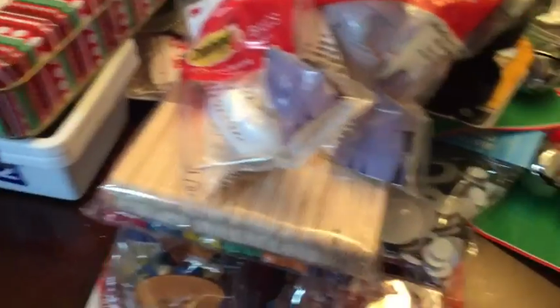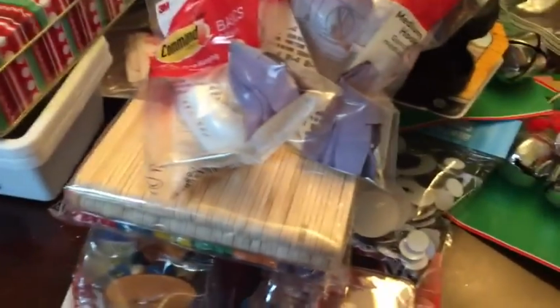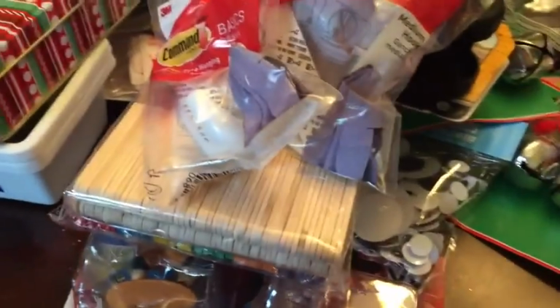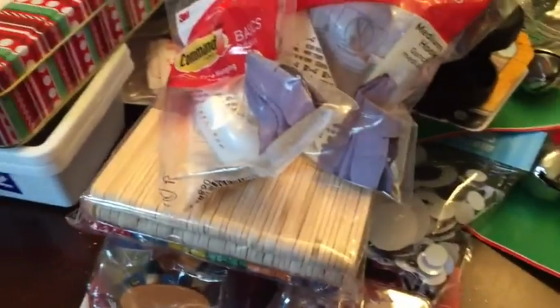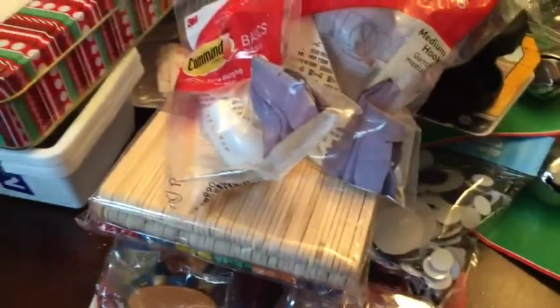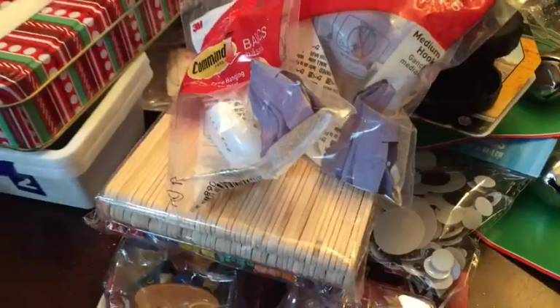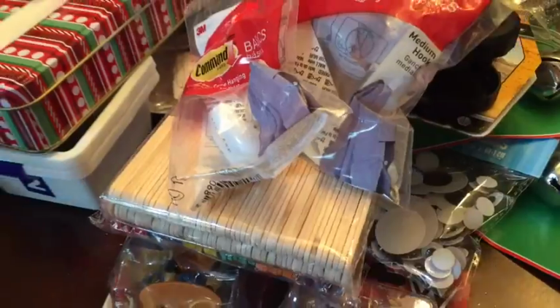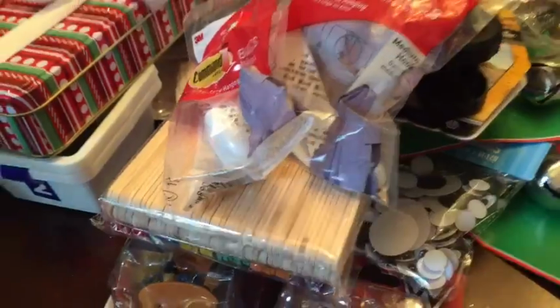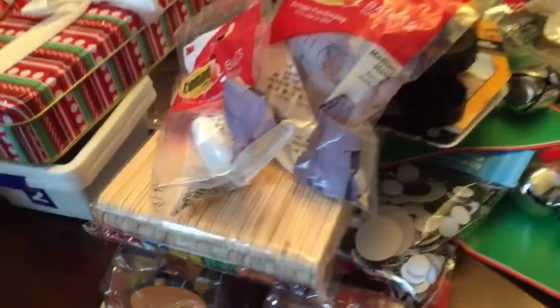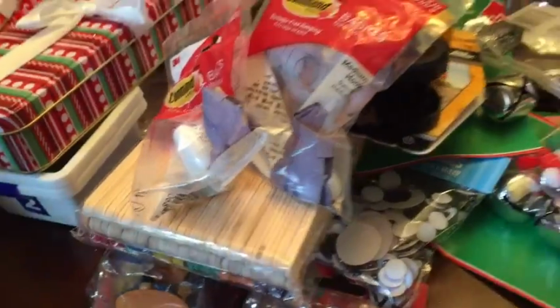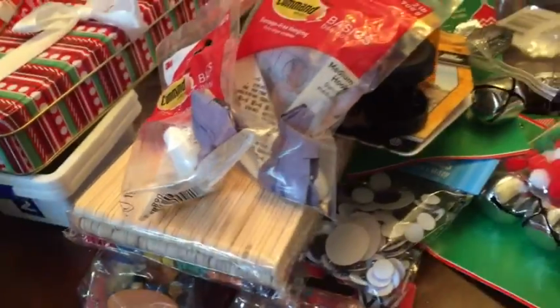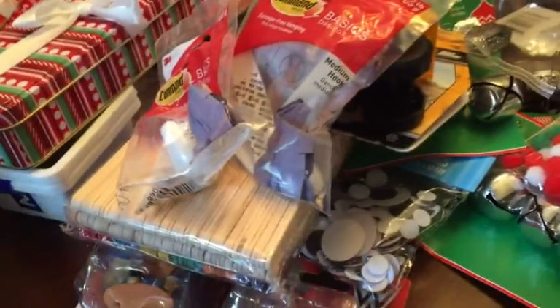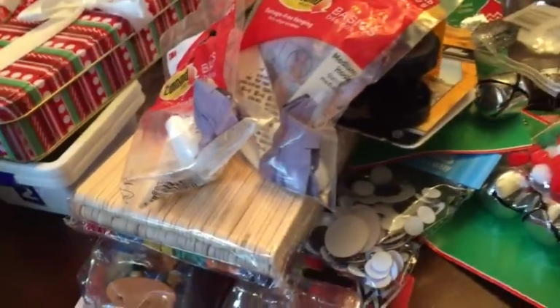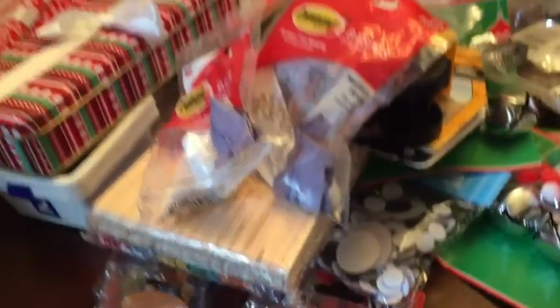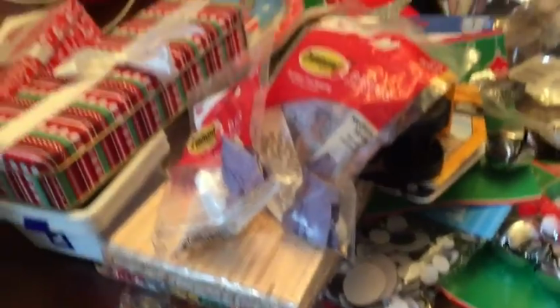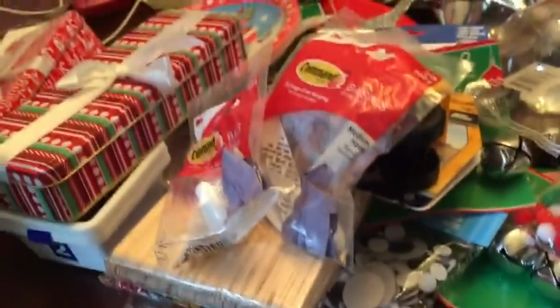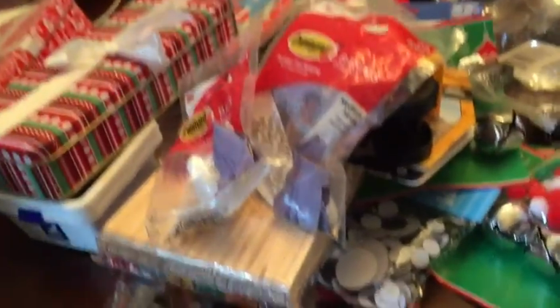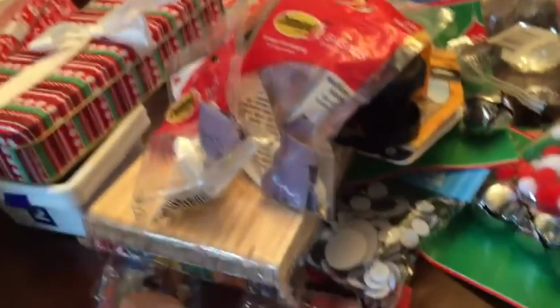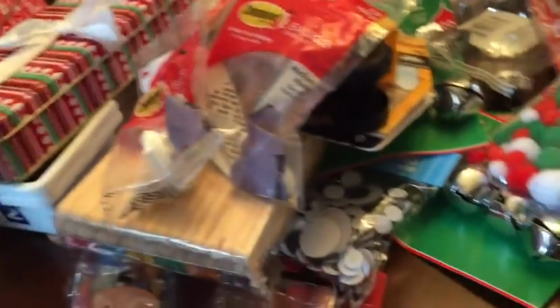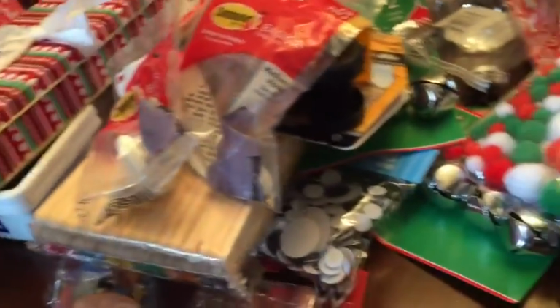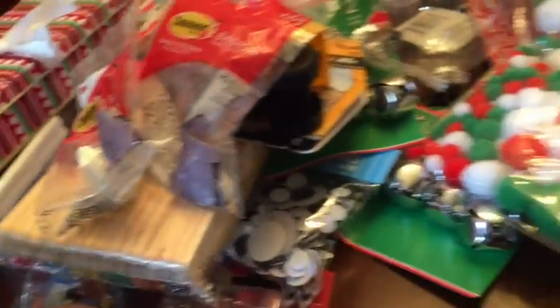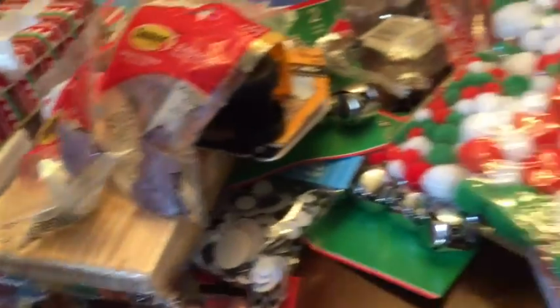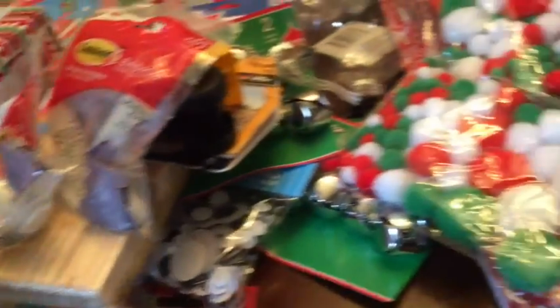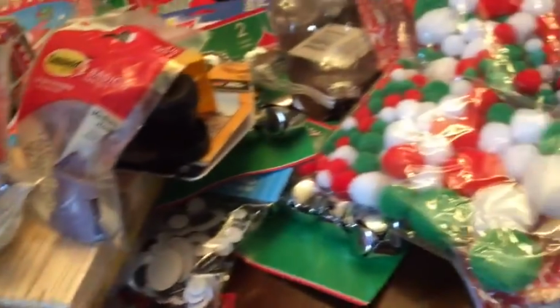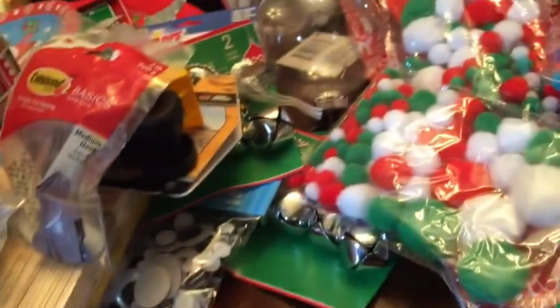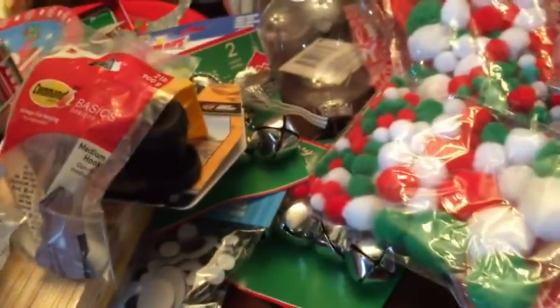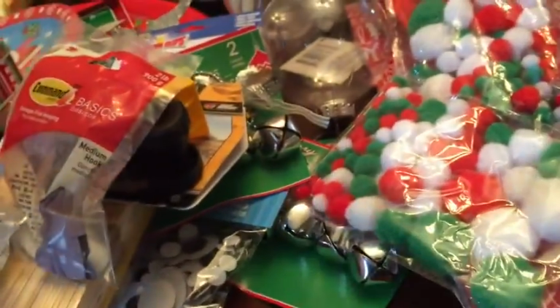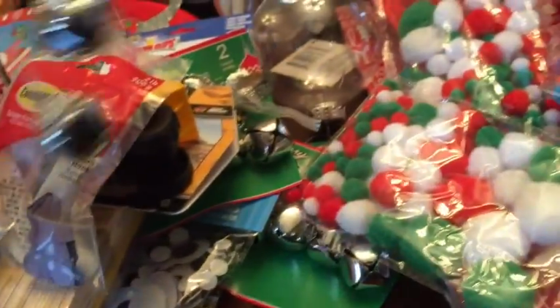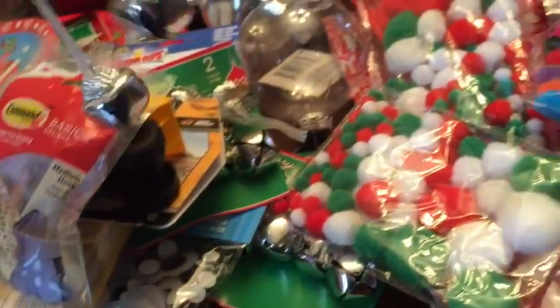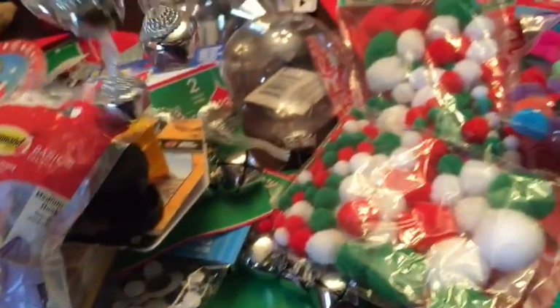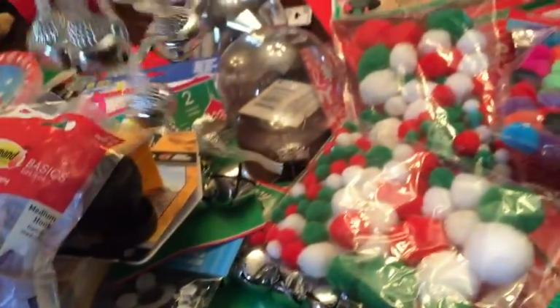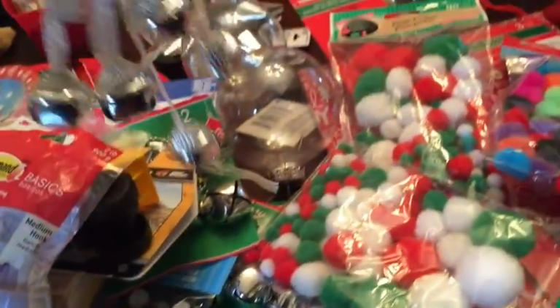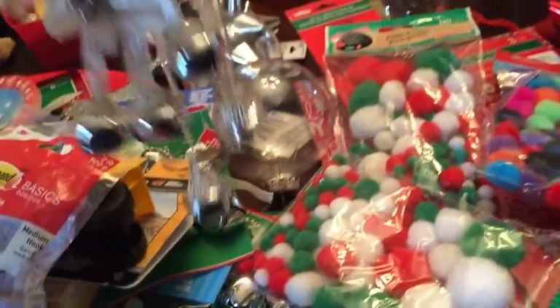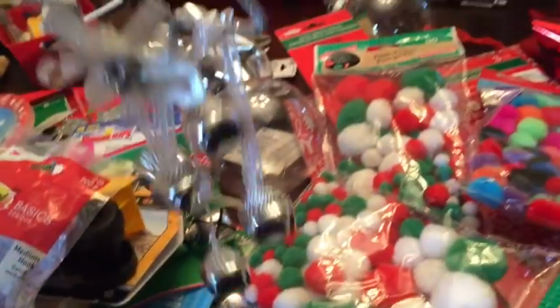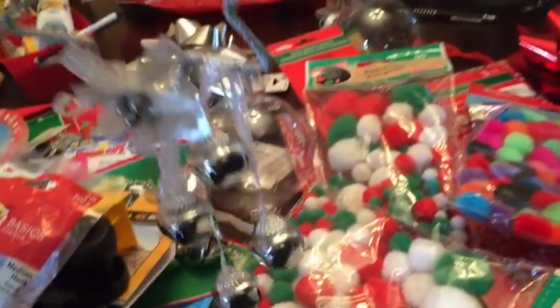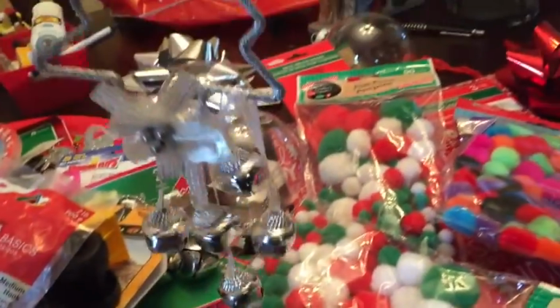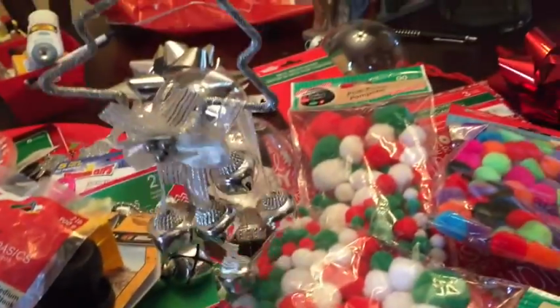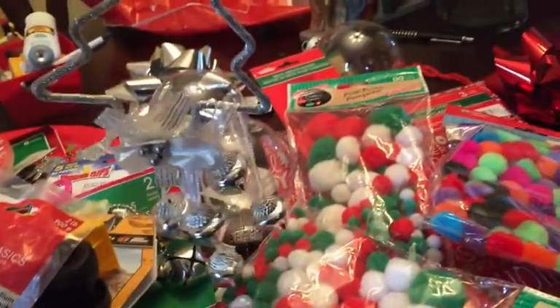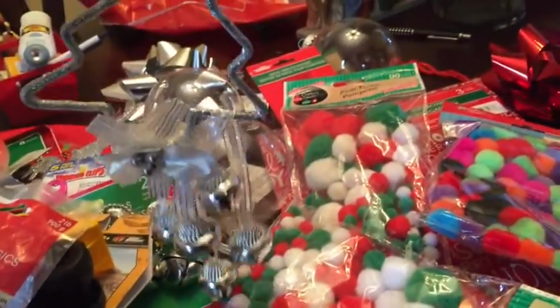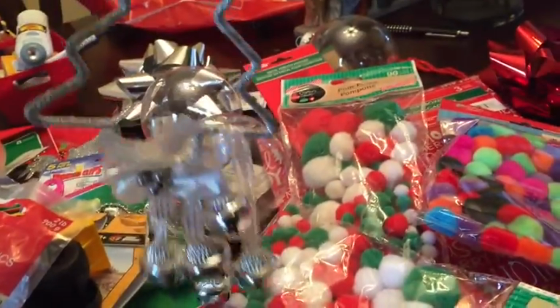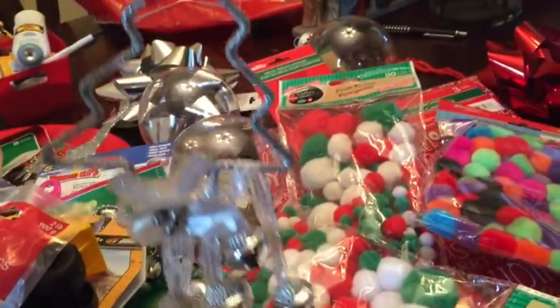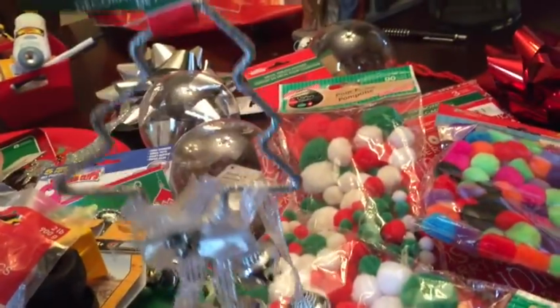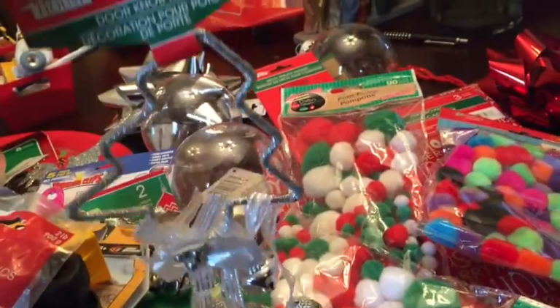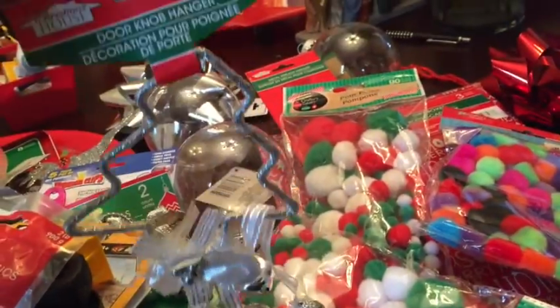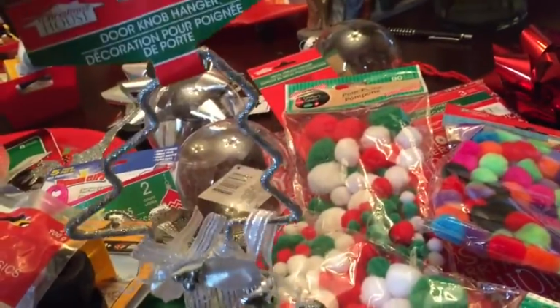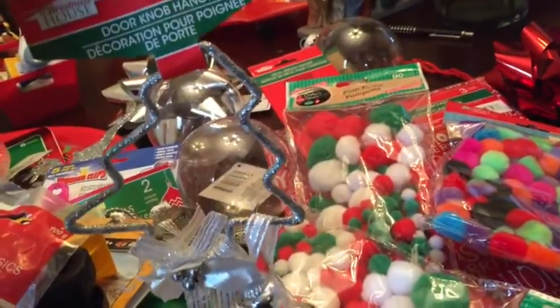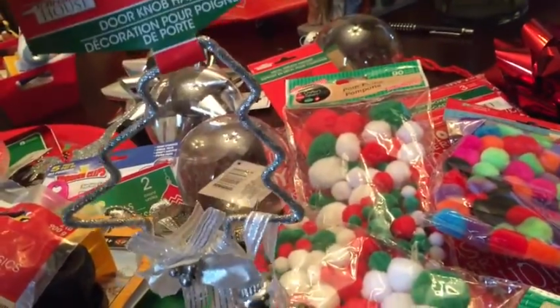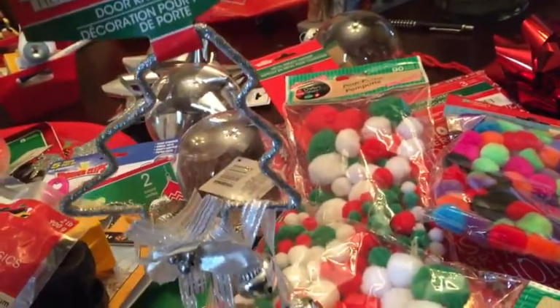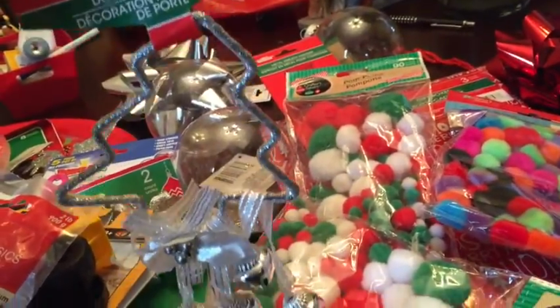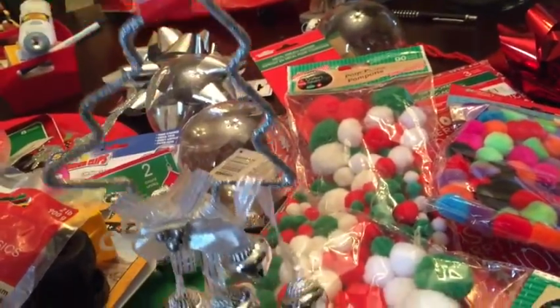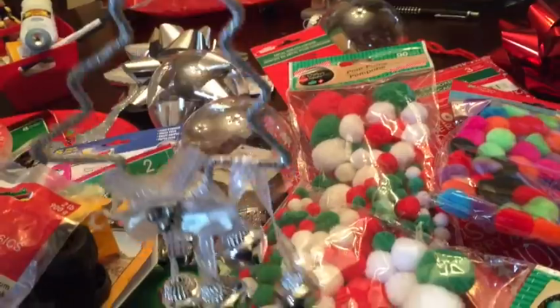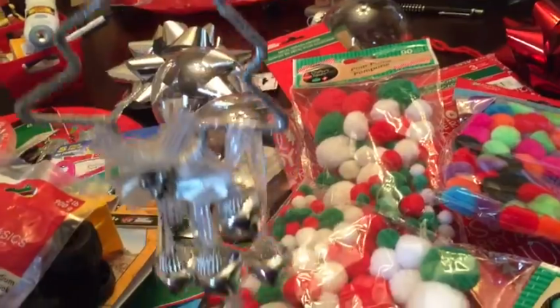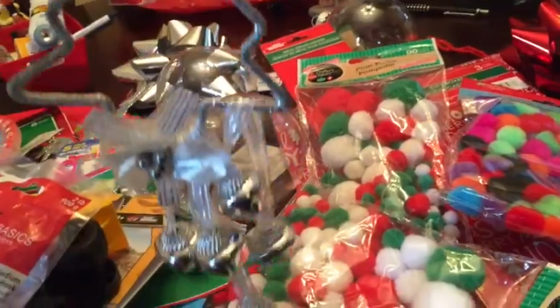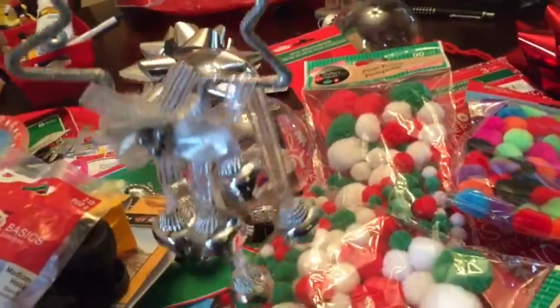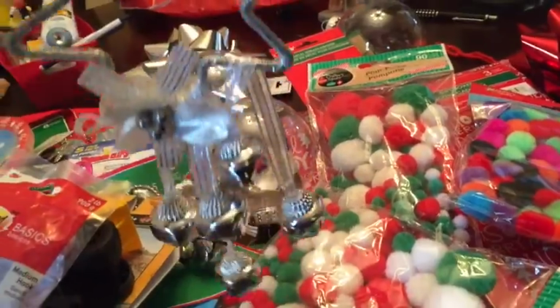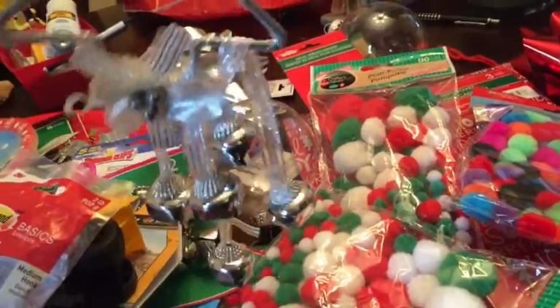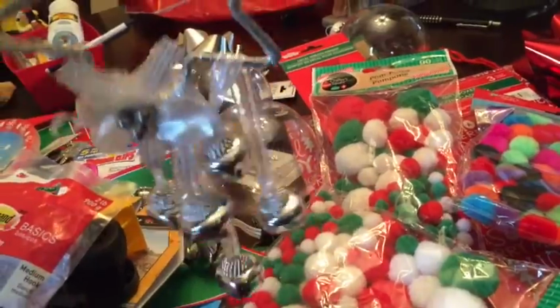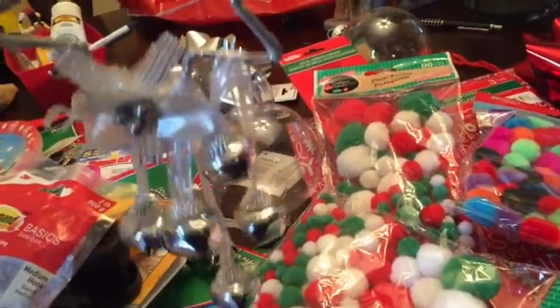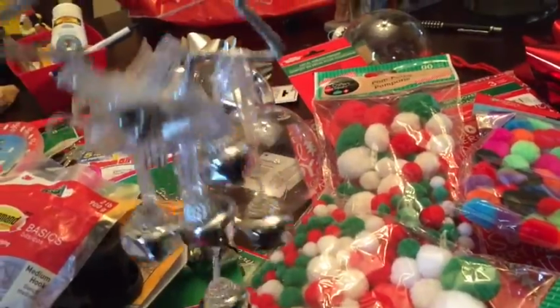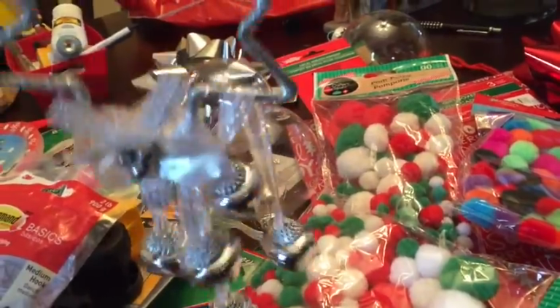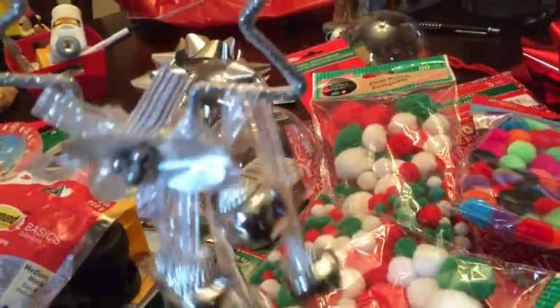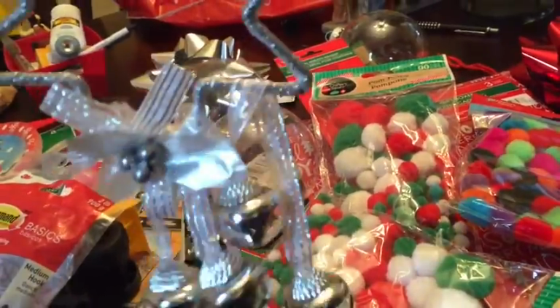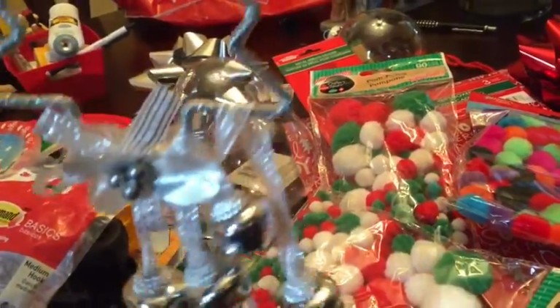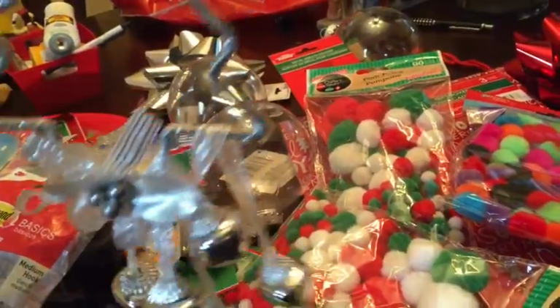And the last thing was this ornament — it's just a Christmas tree with some bells on it.